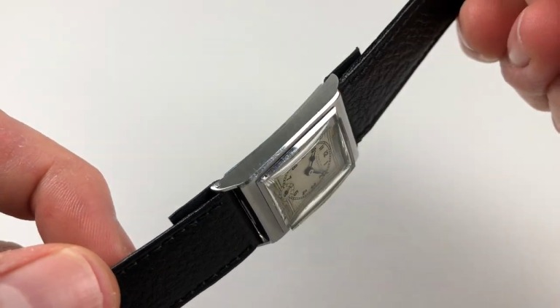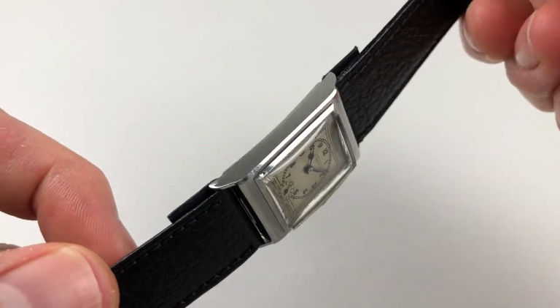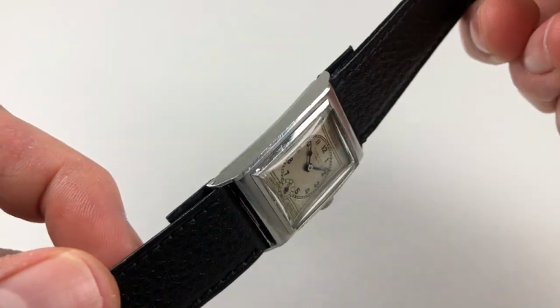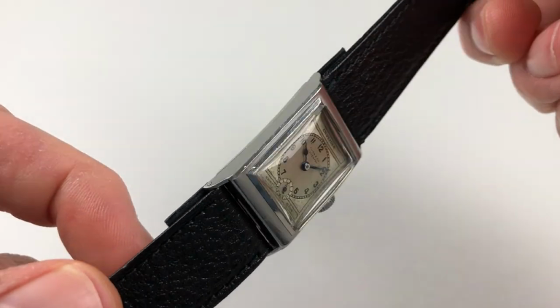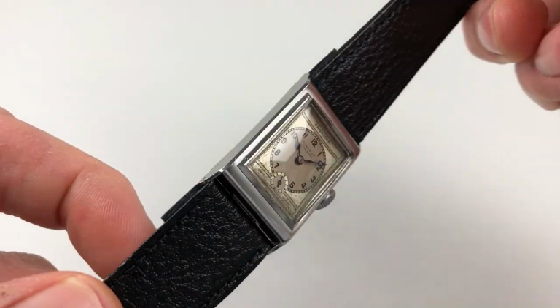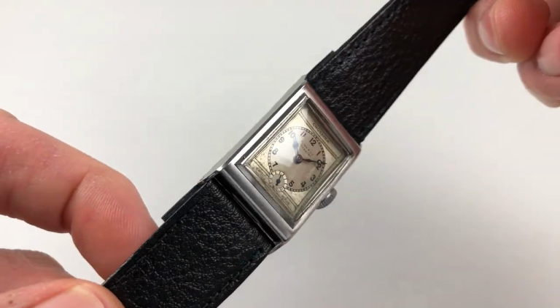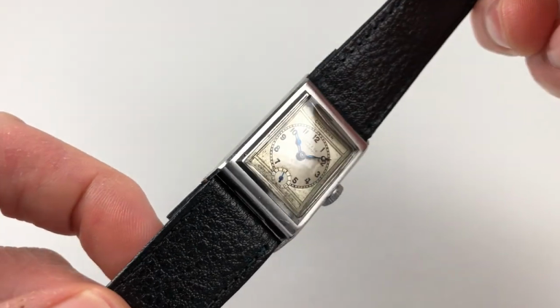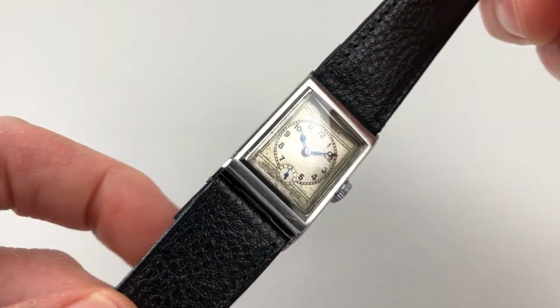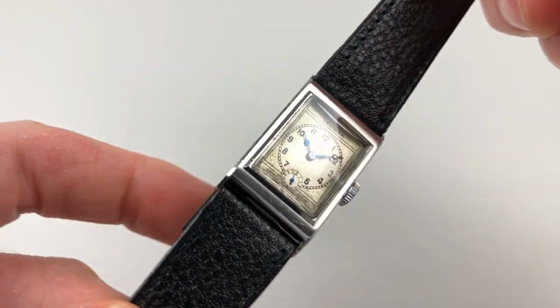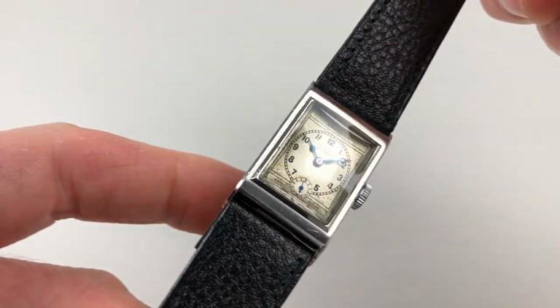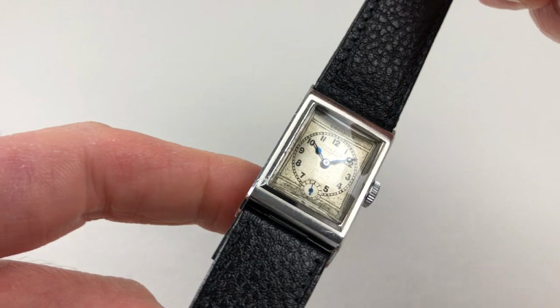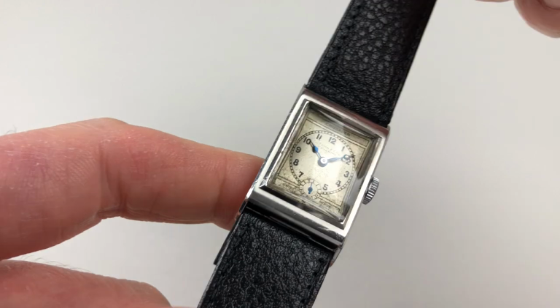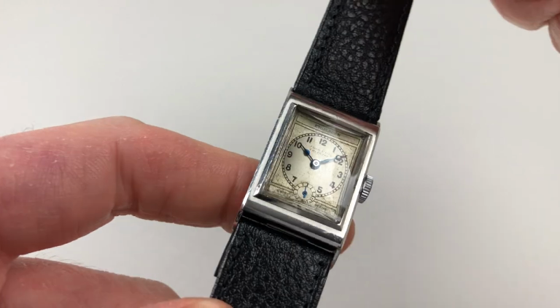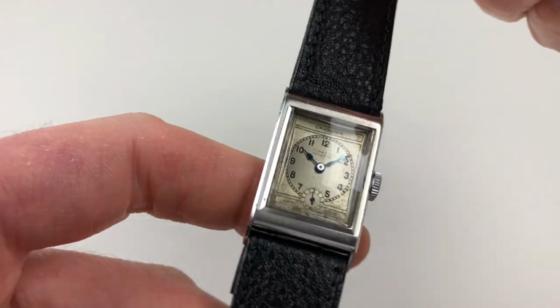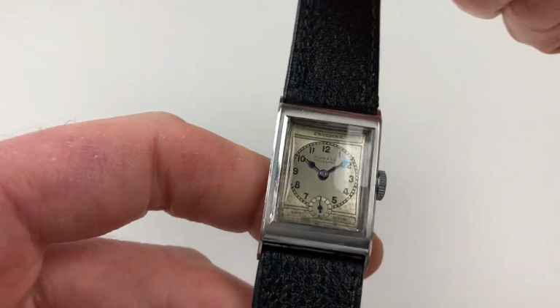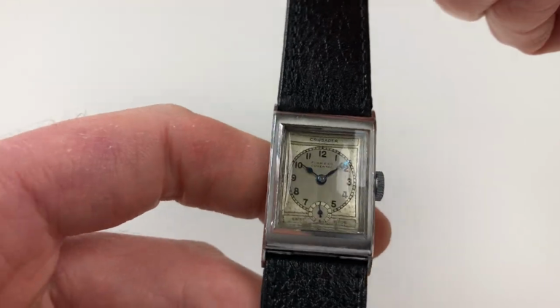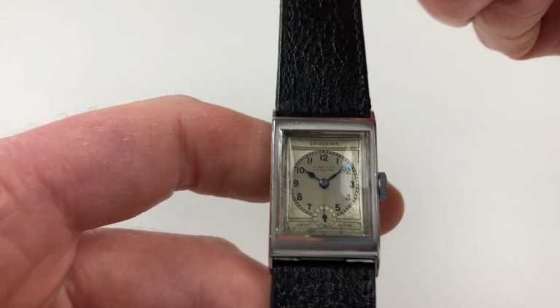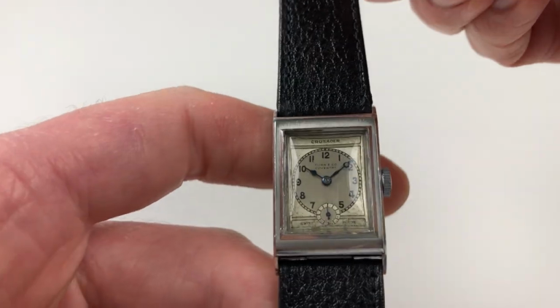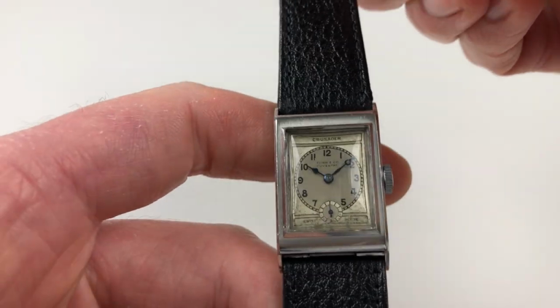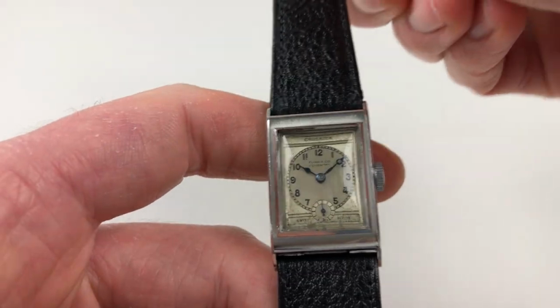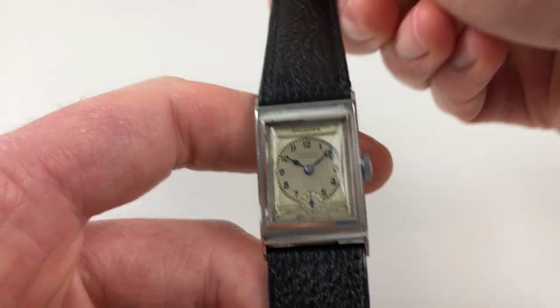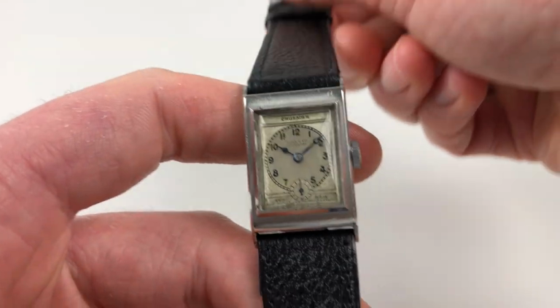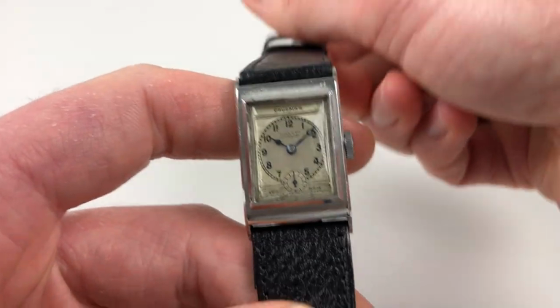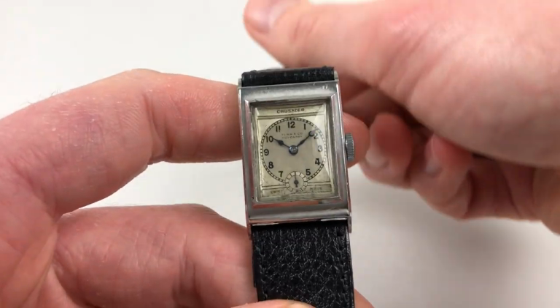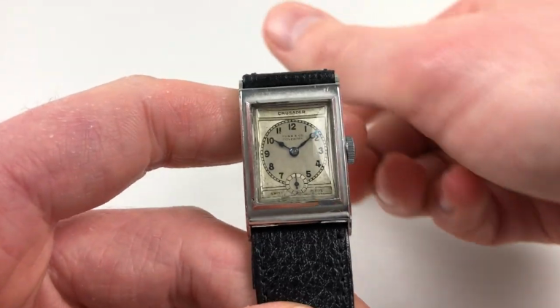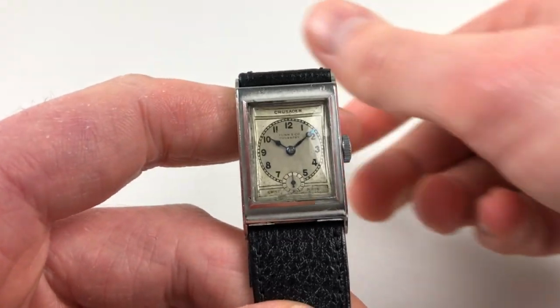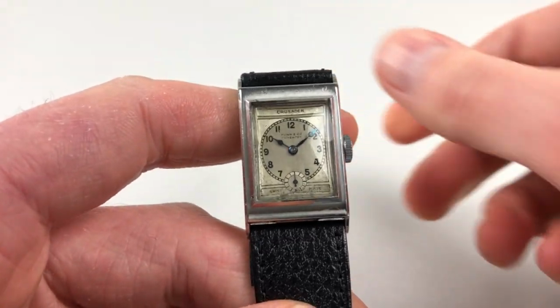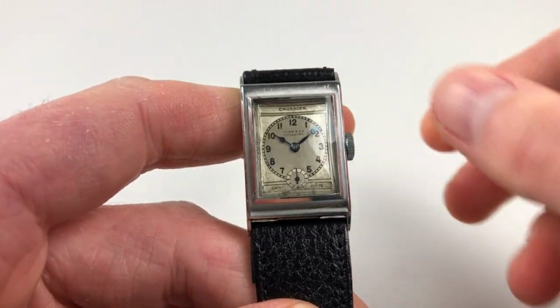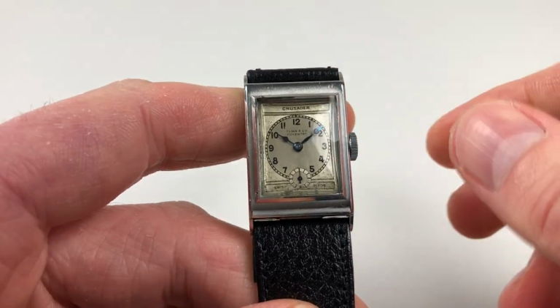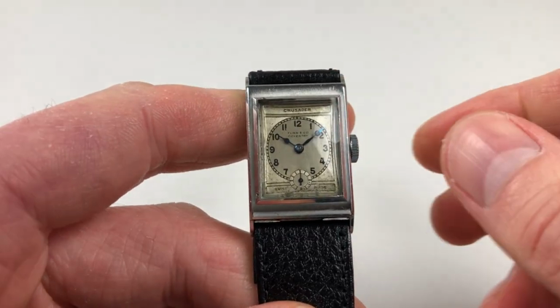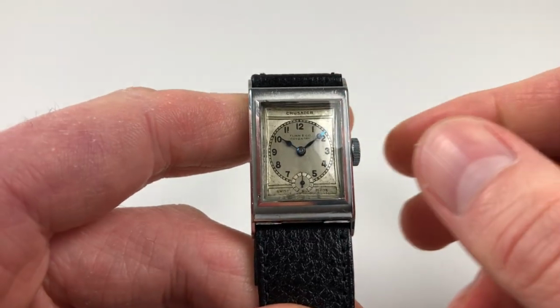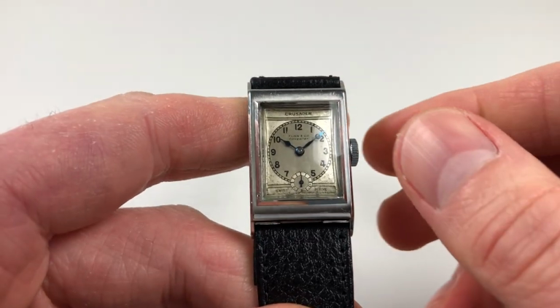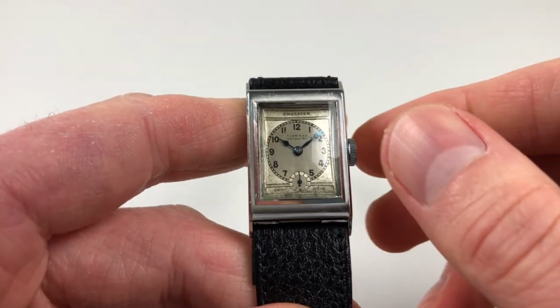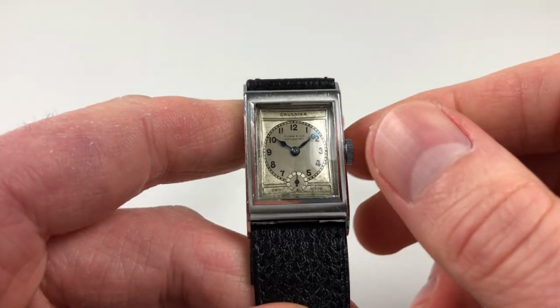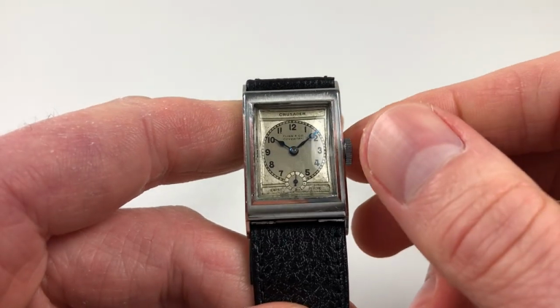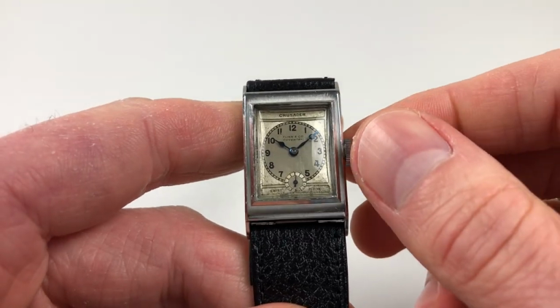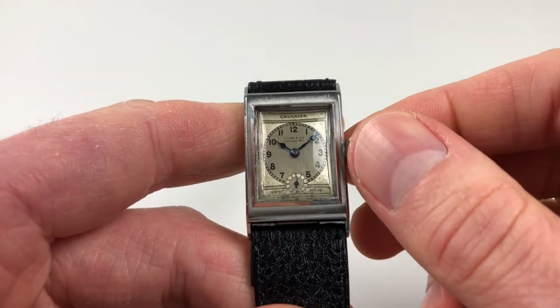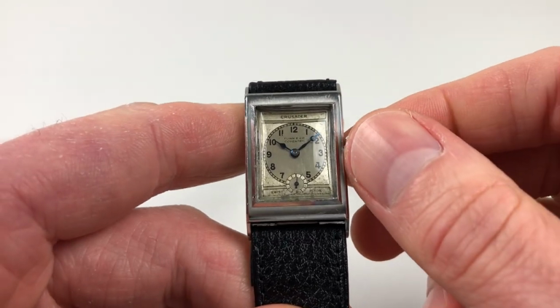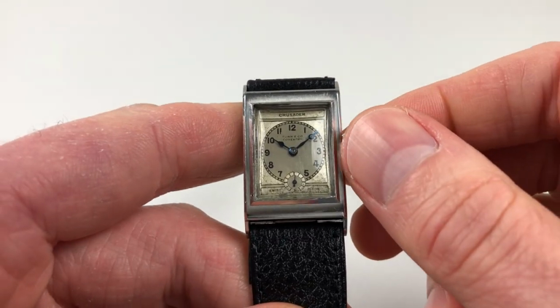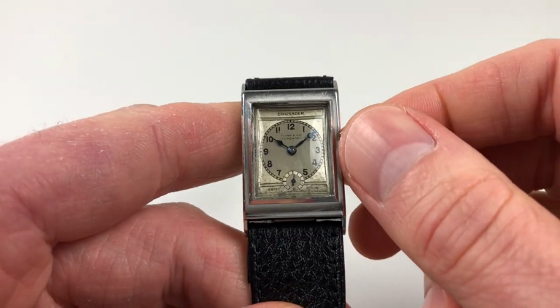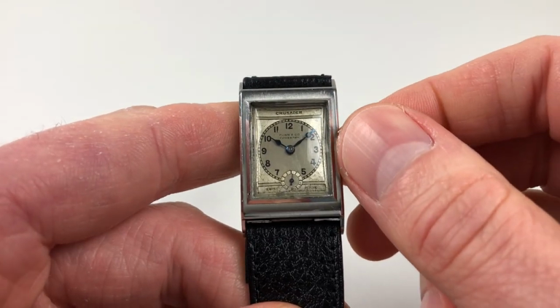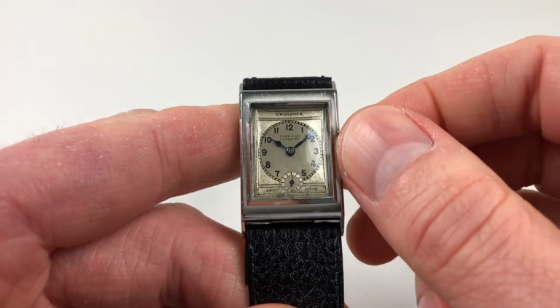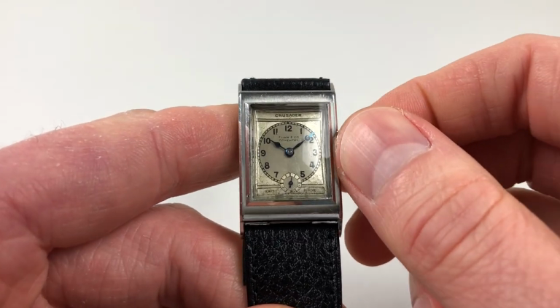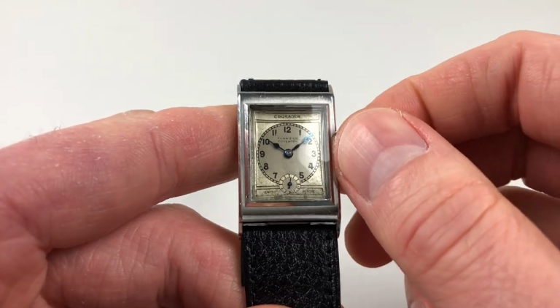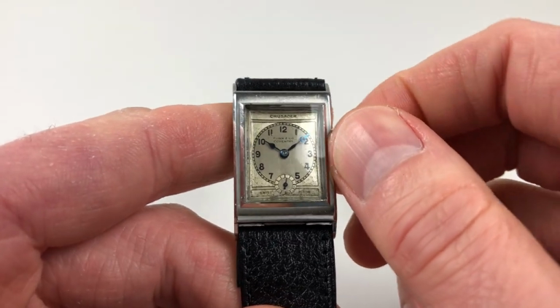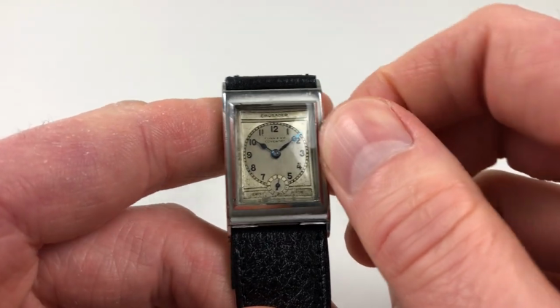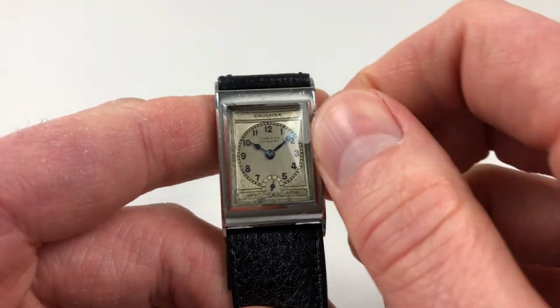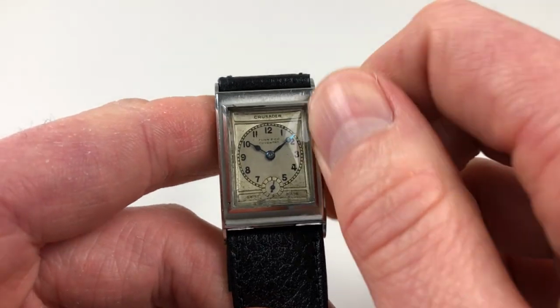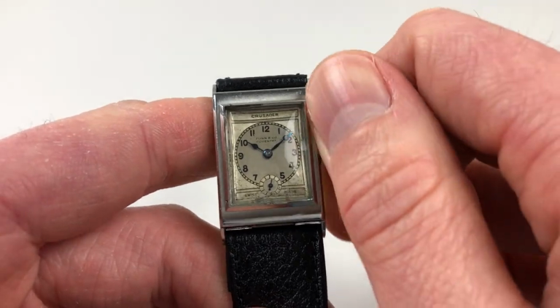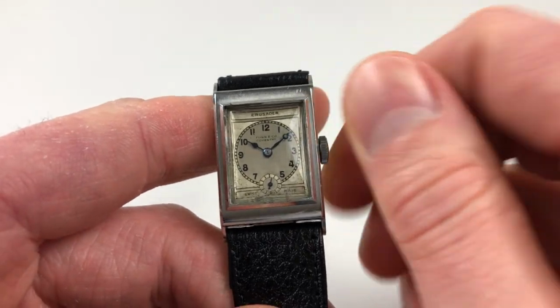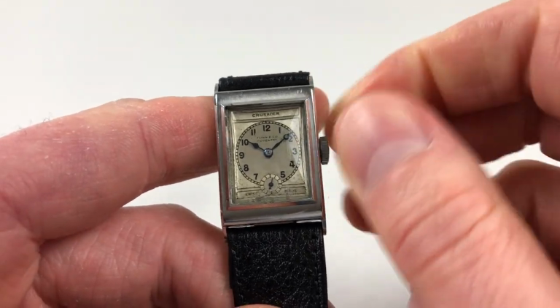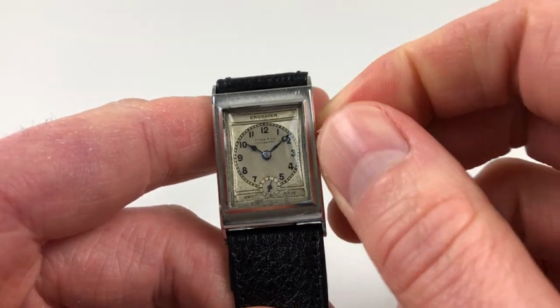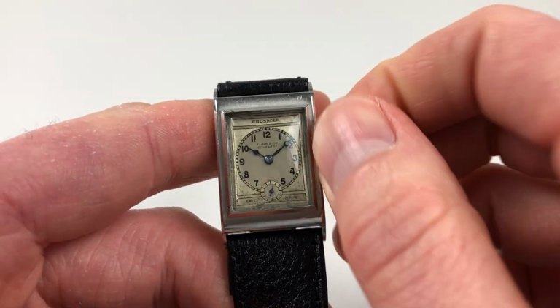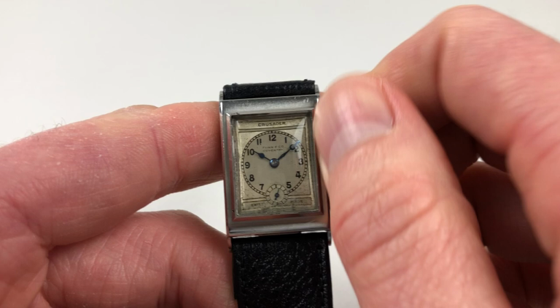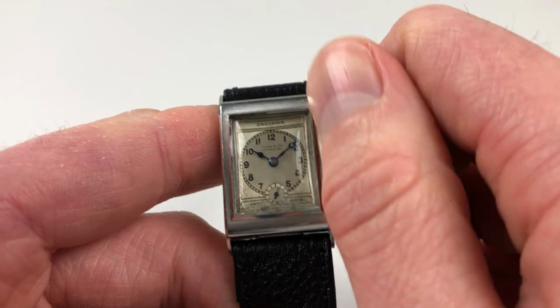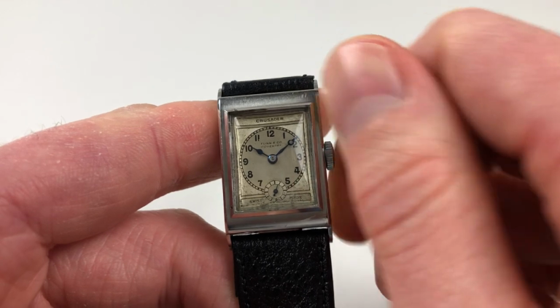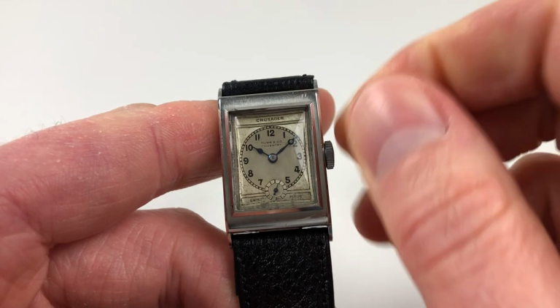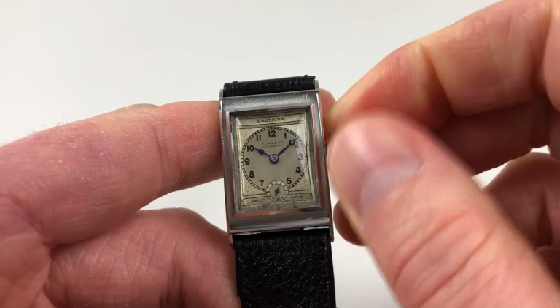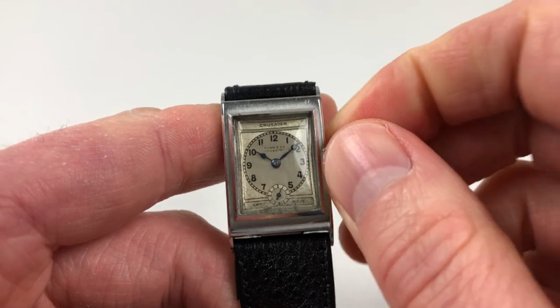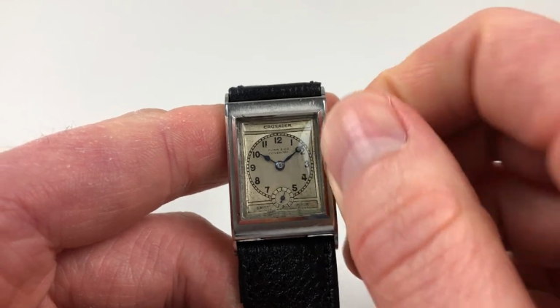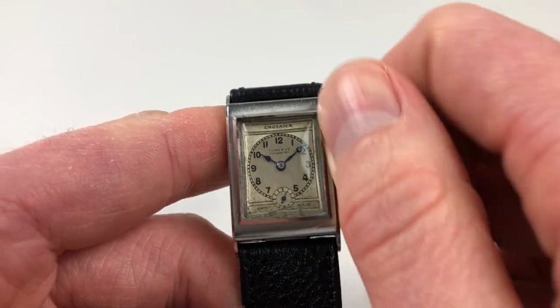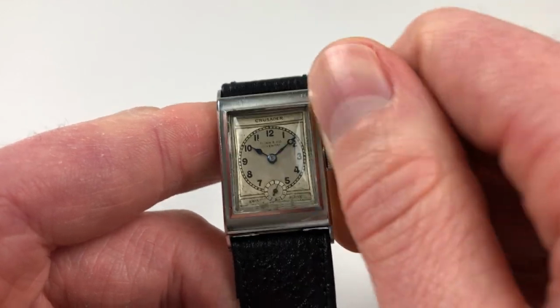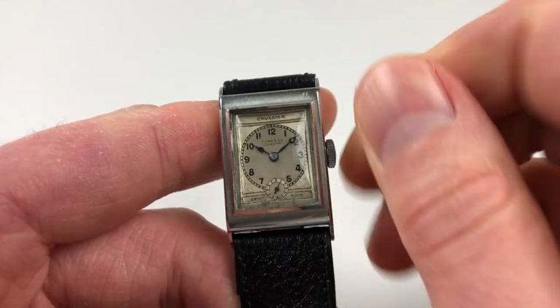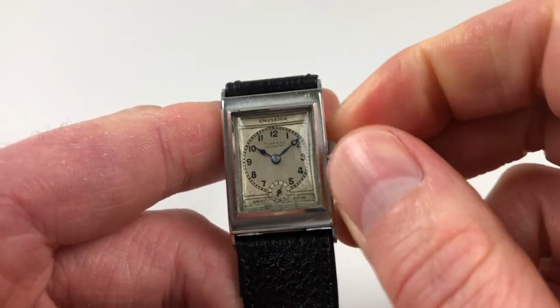This is a manually wound model, so it requires winding when being used. To achieve this, just turn the crown away from you, the wearer, until the spring feels tight.